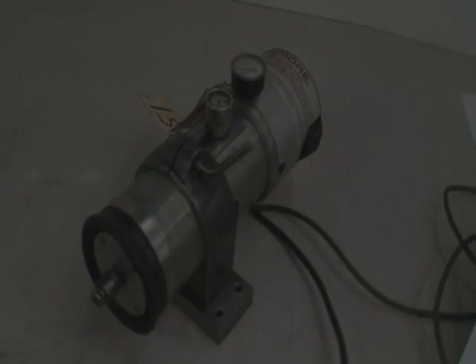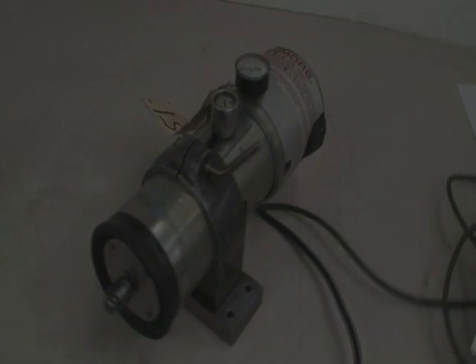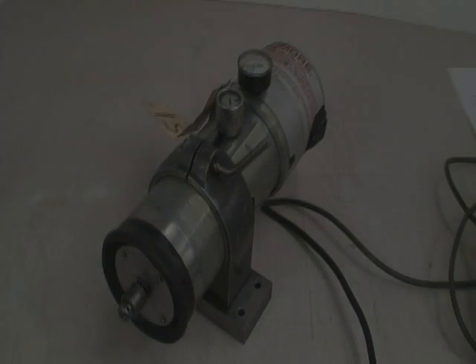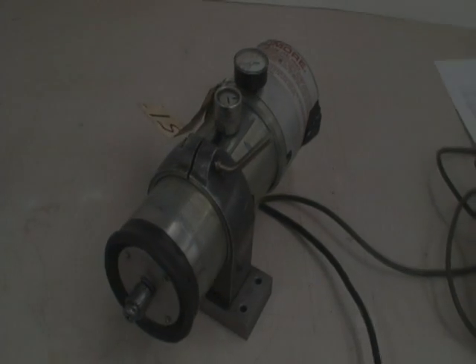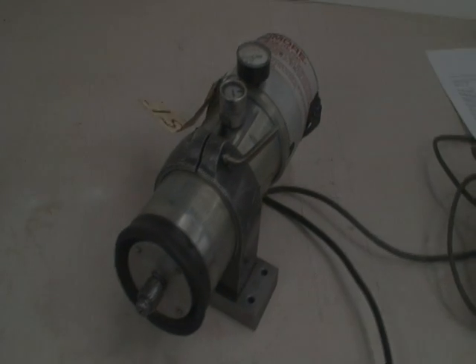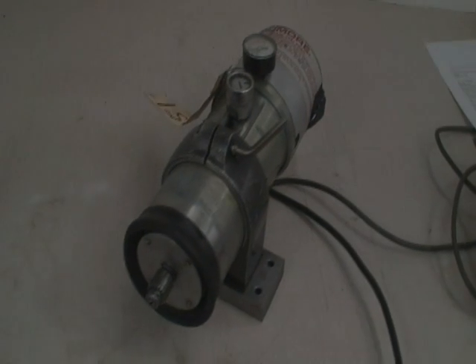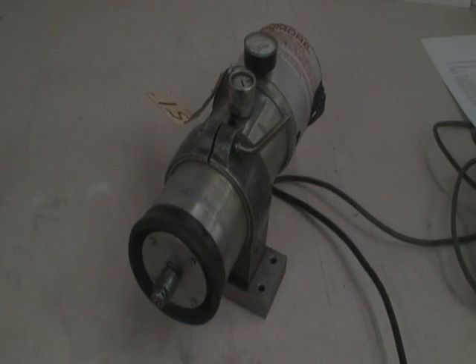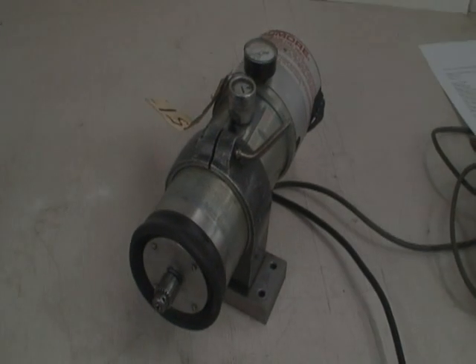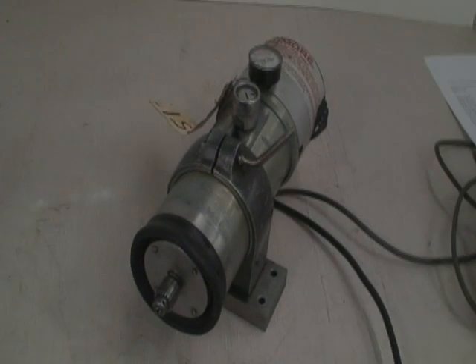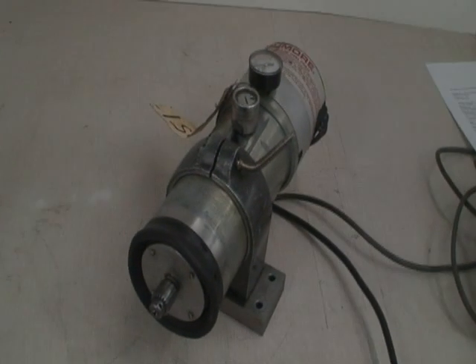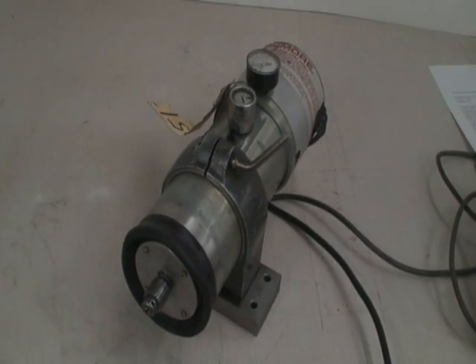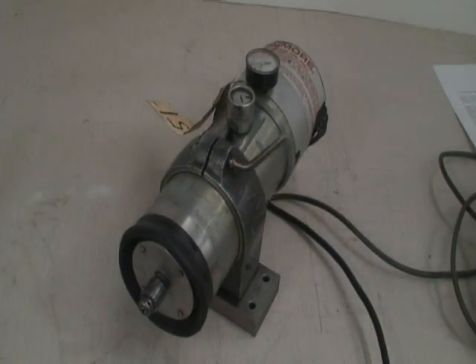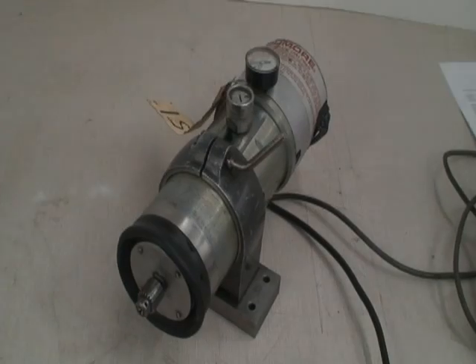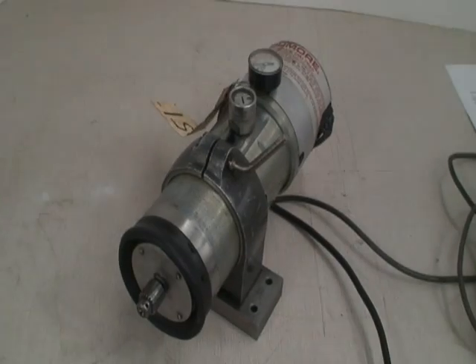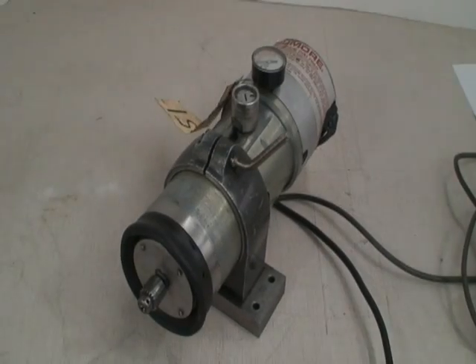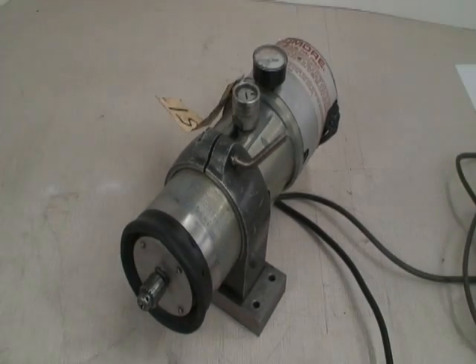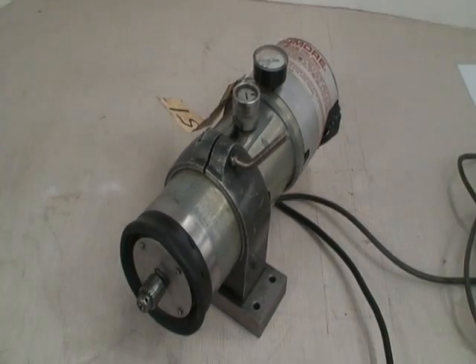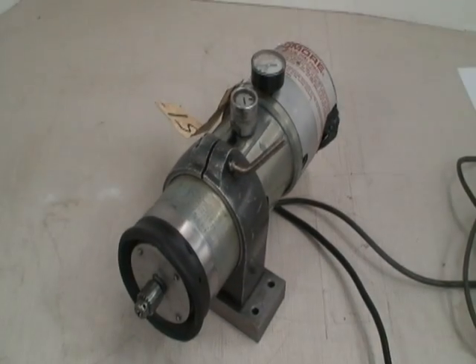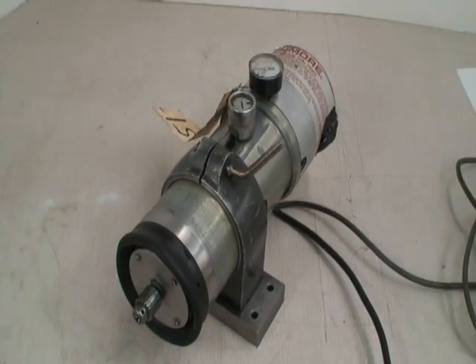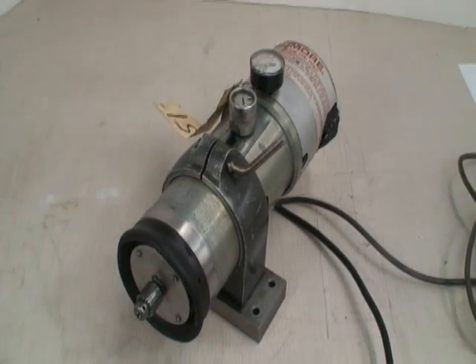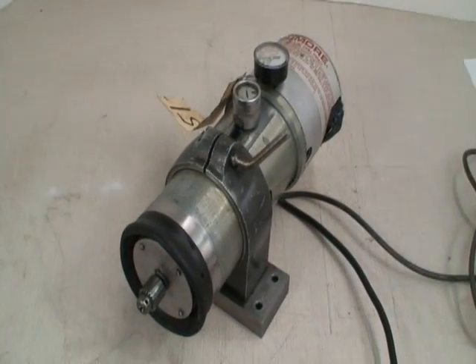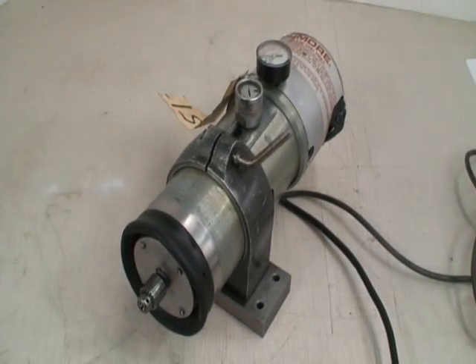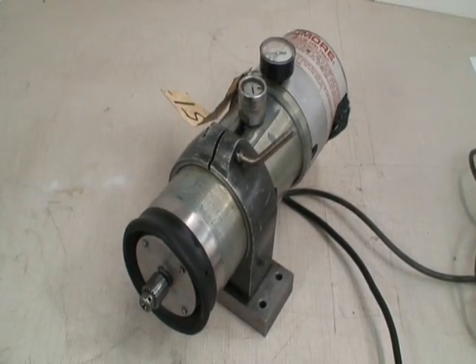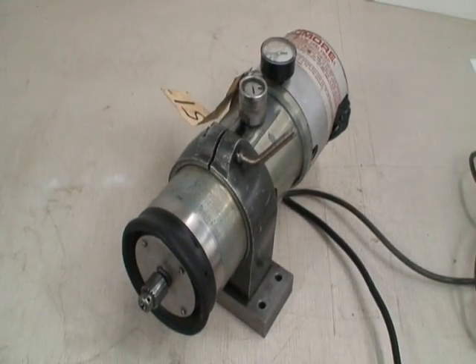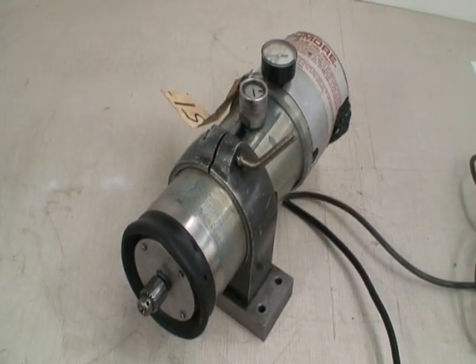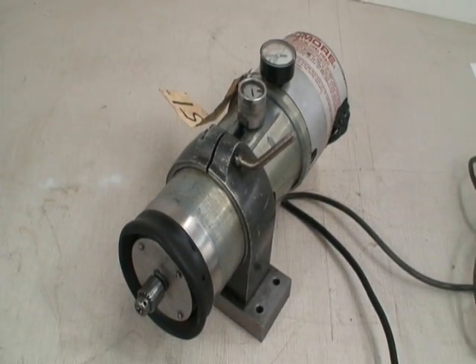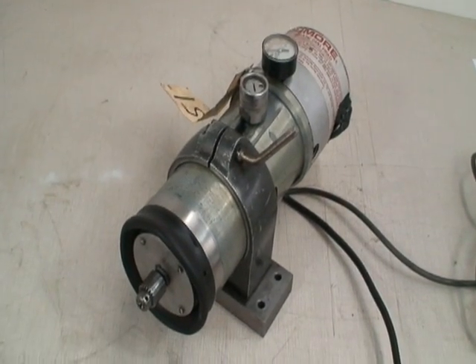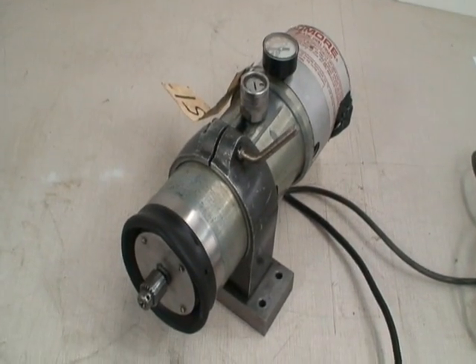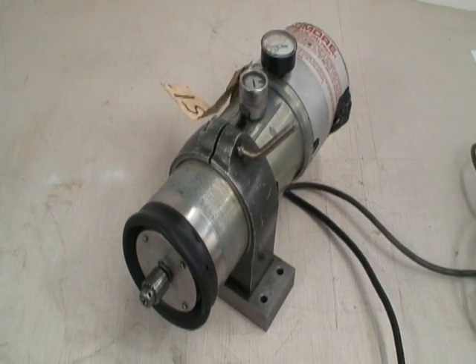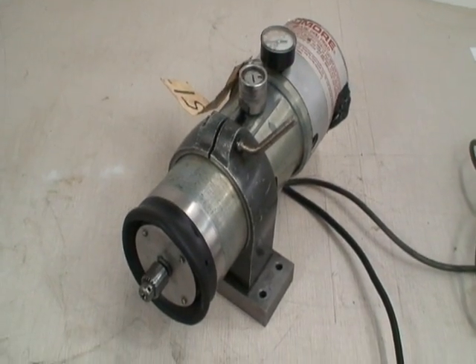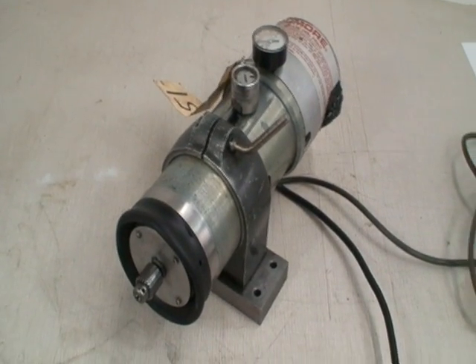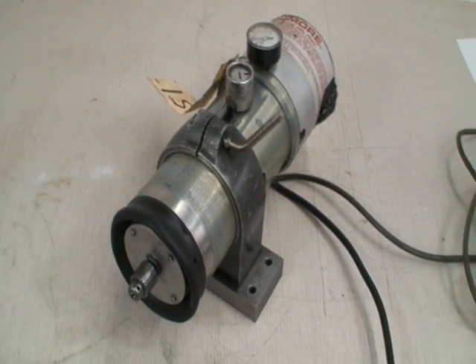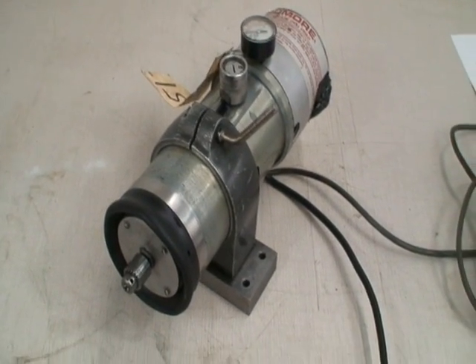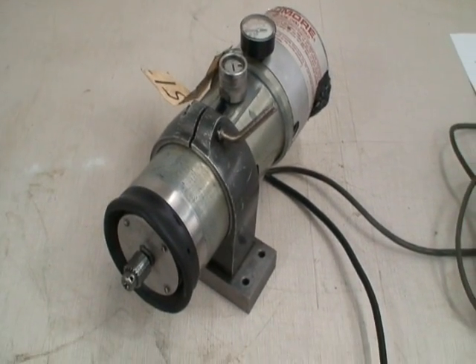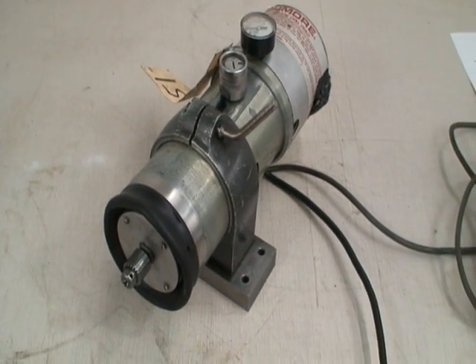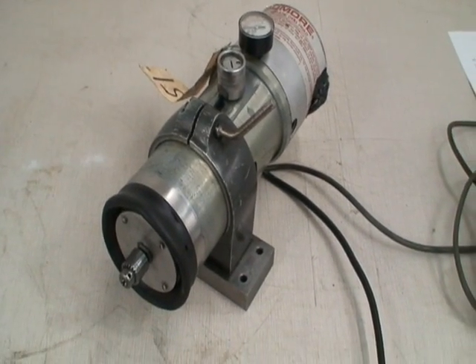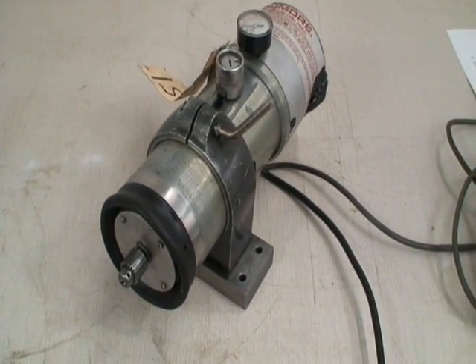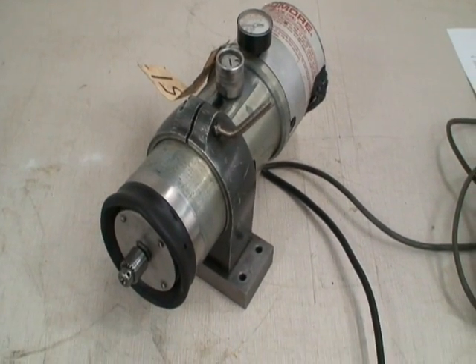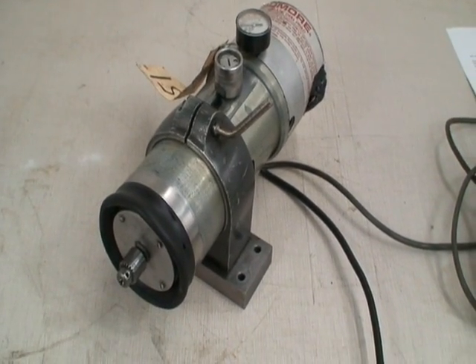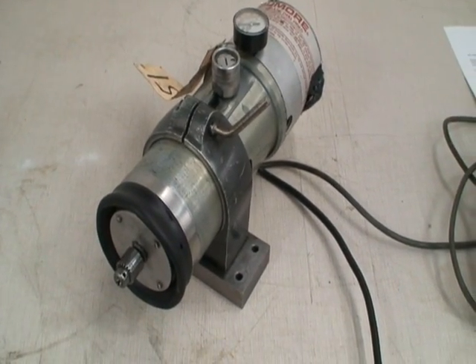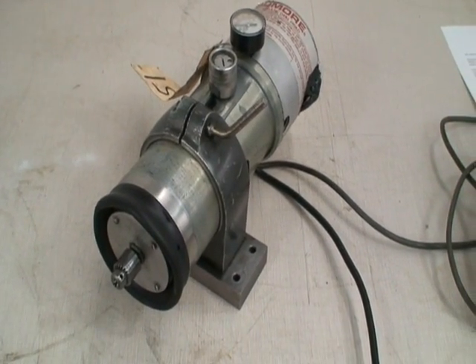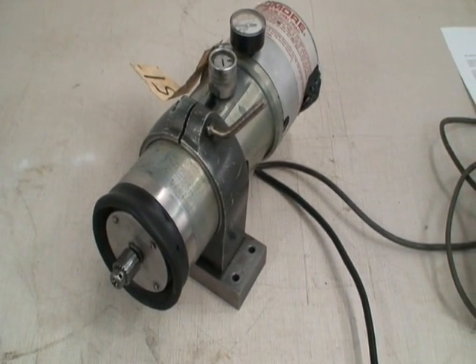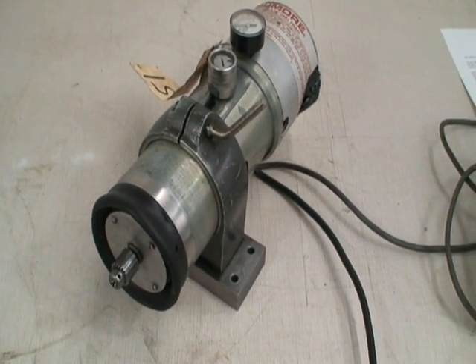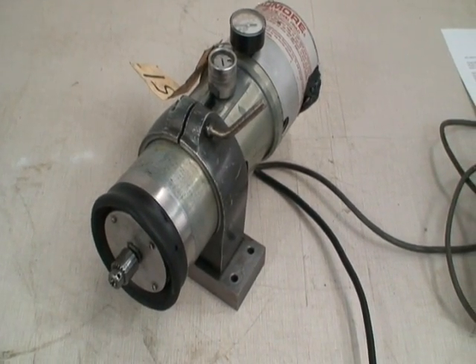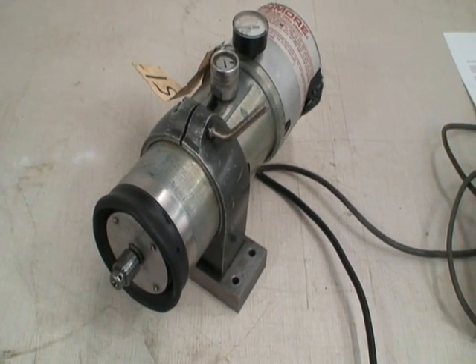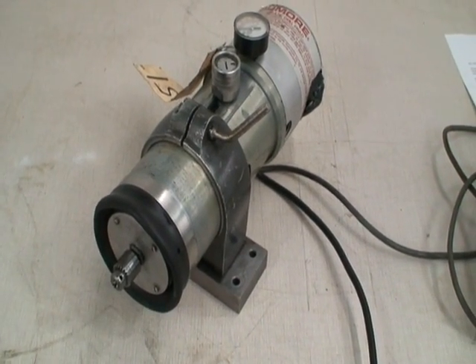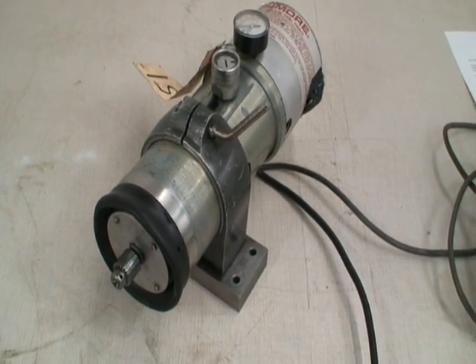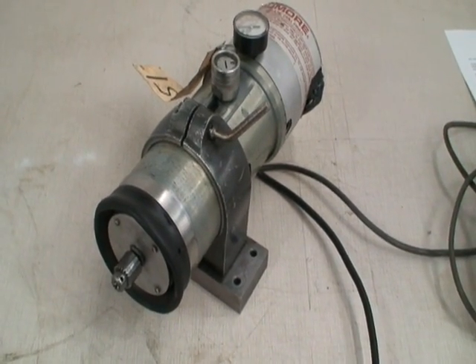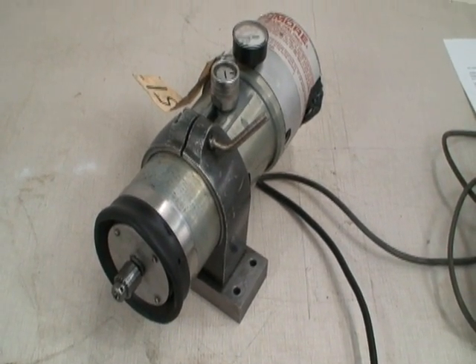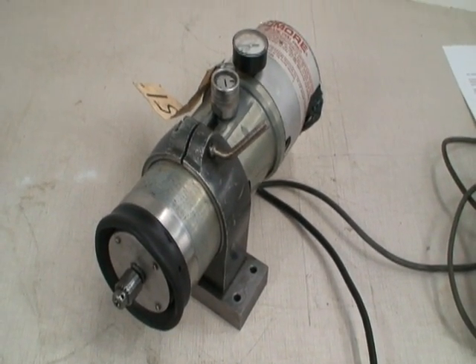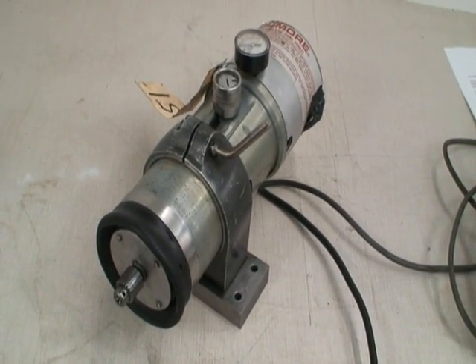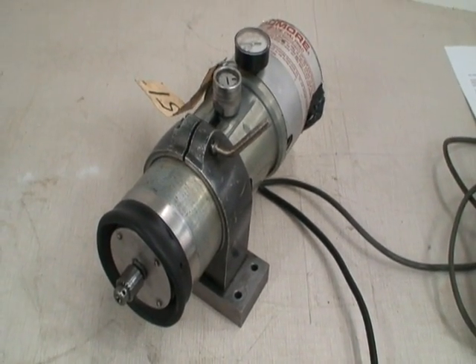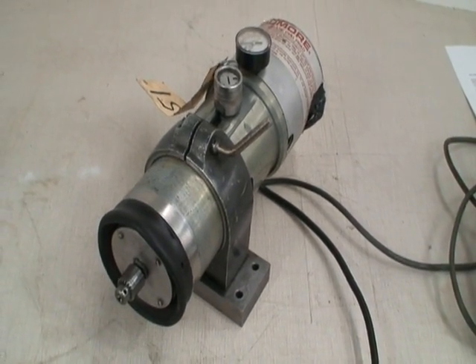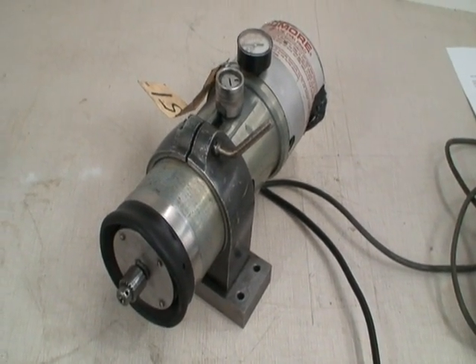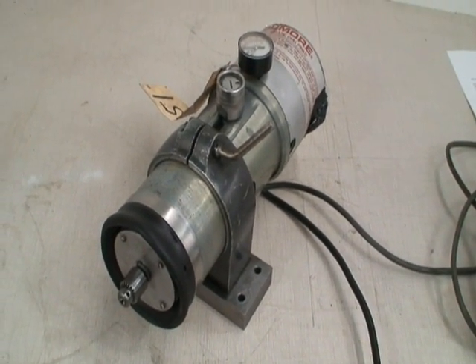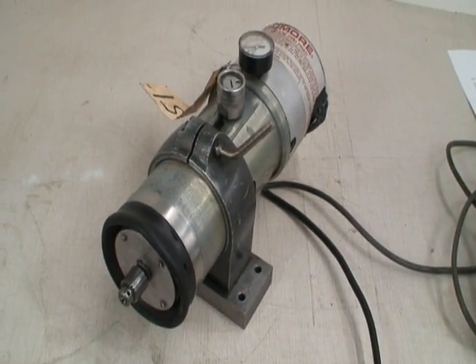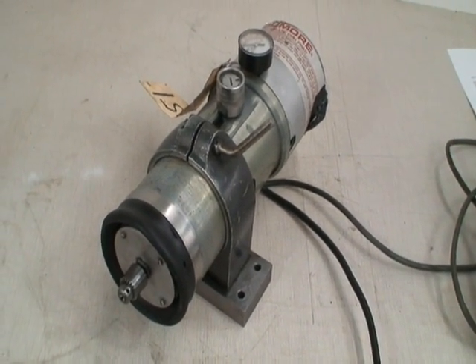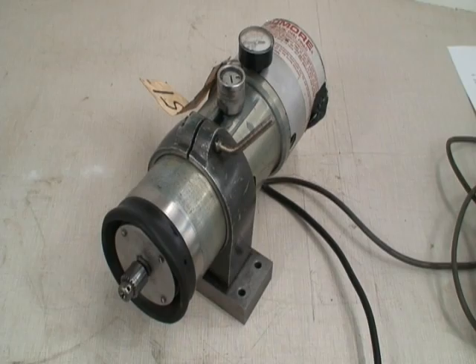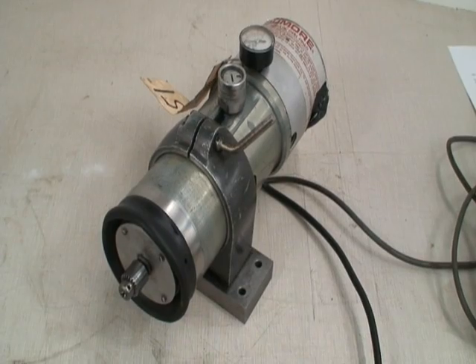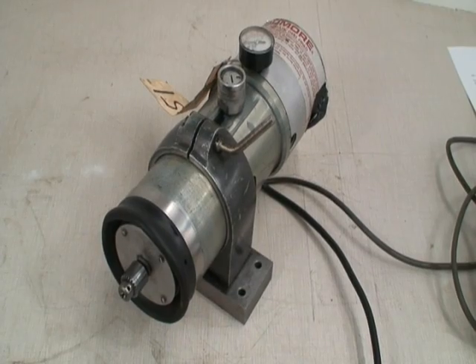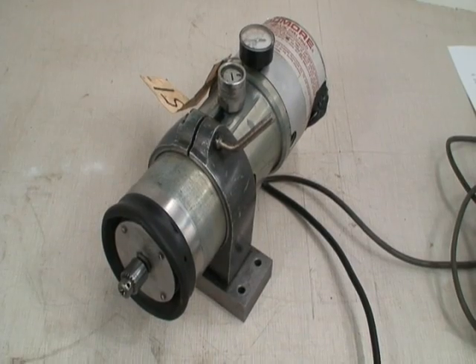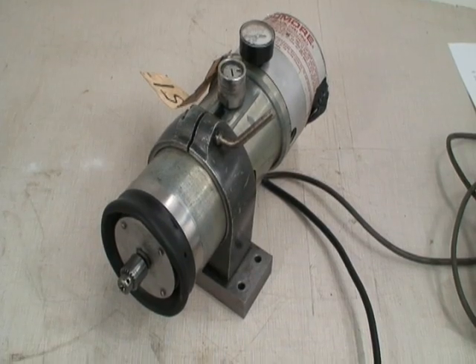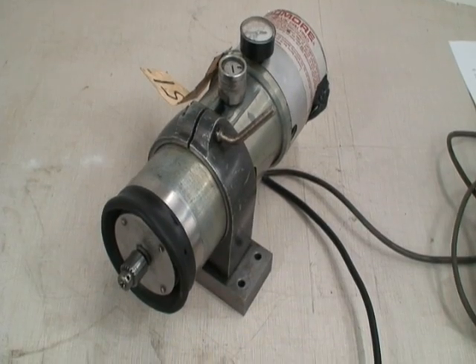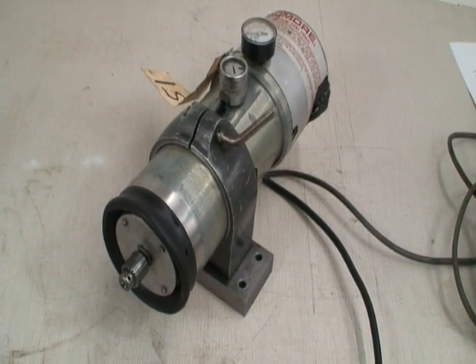This is Industrial Surplus, and today we're going to do a little video demonstration of our Do-More Automatic Drill Head.